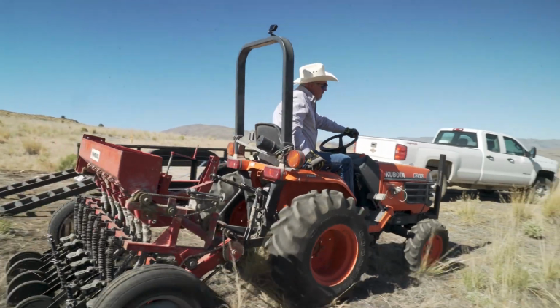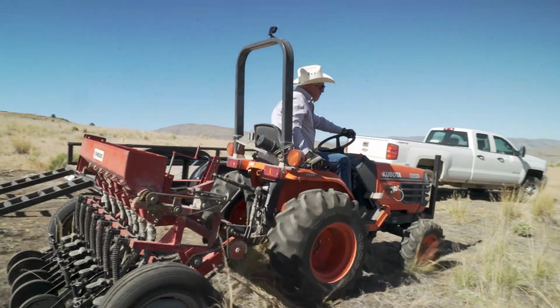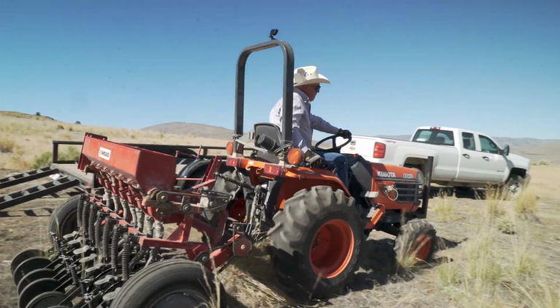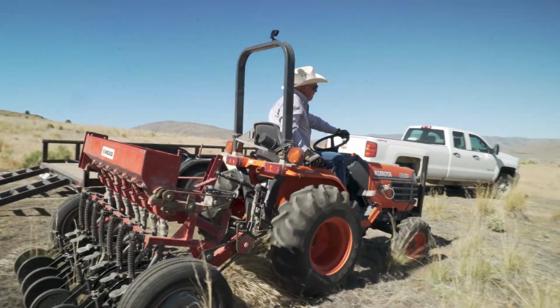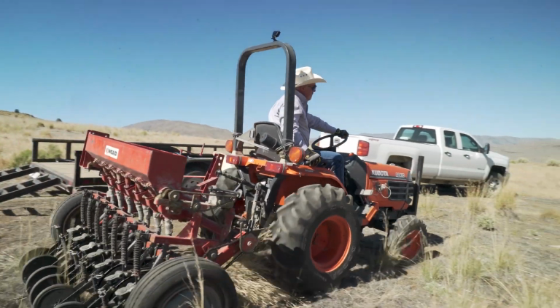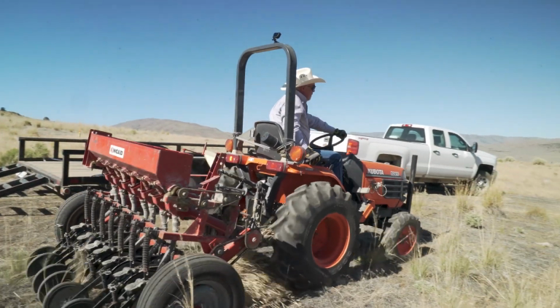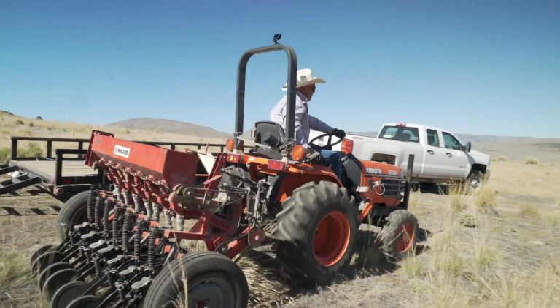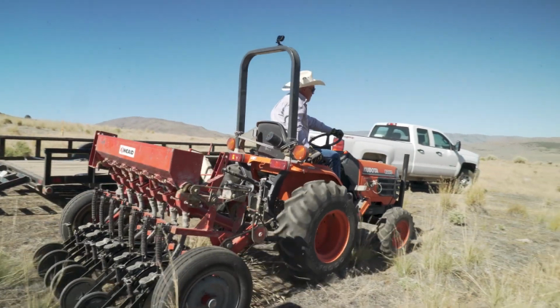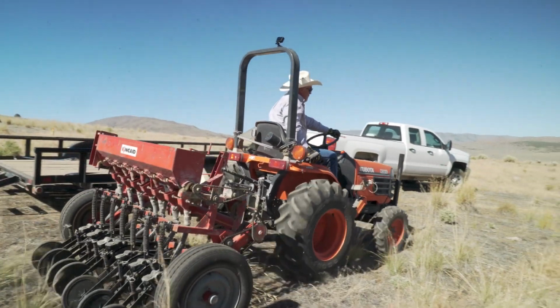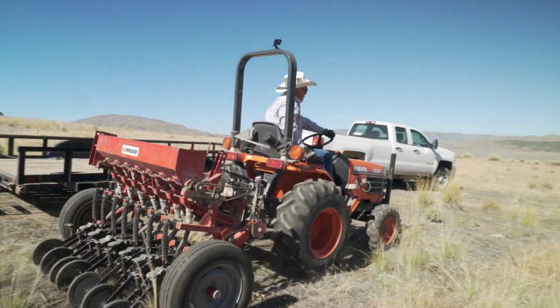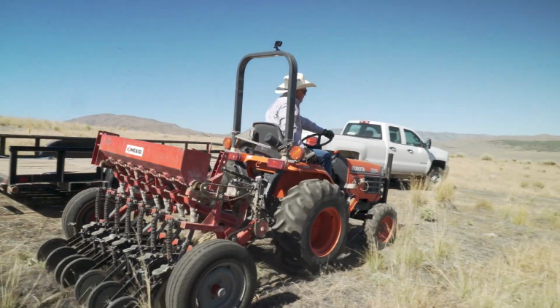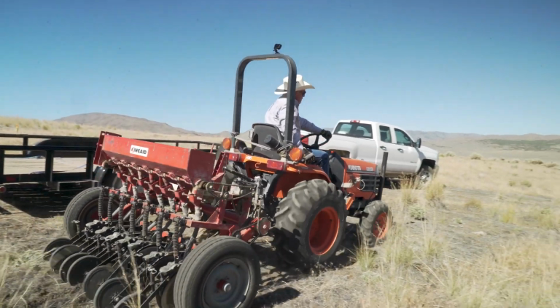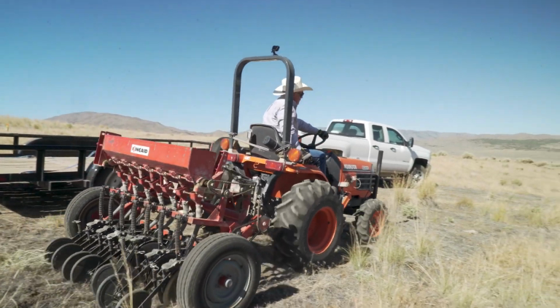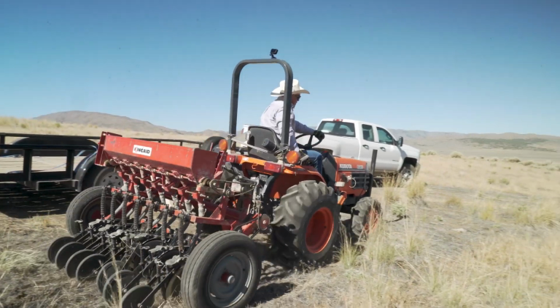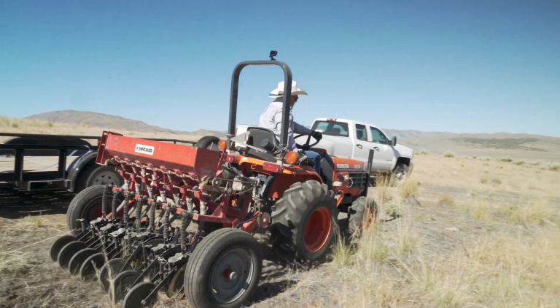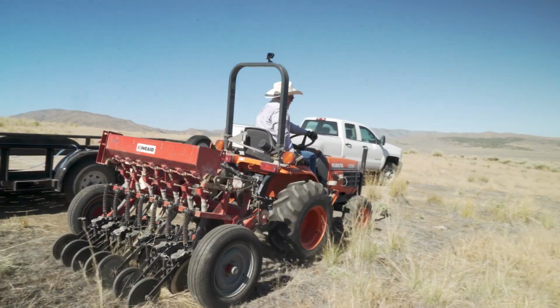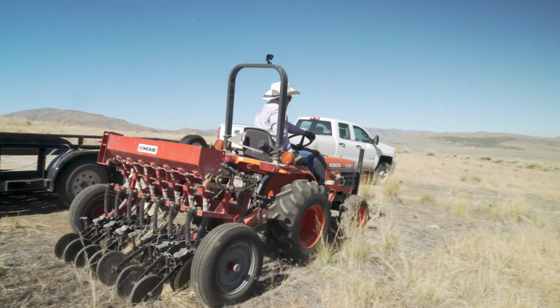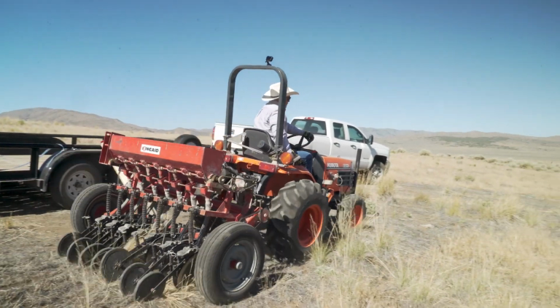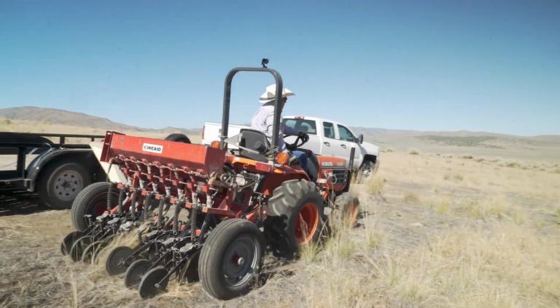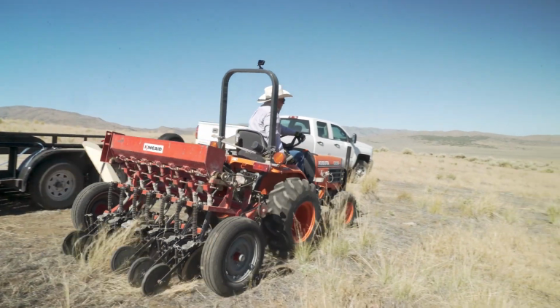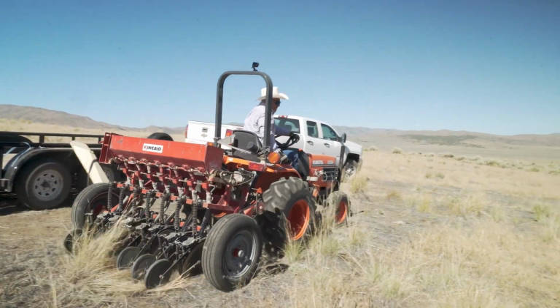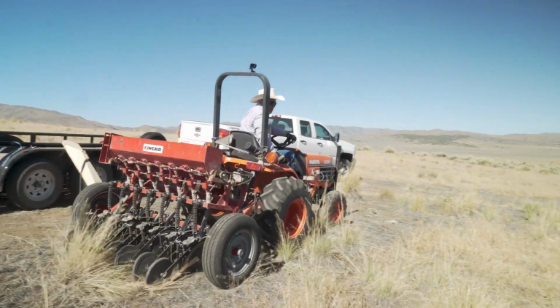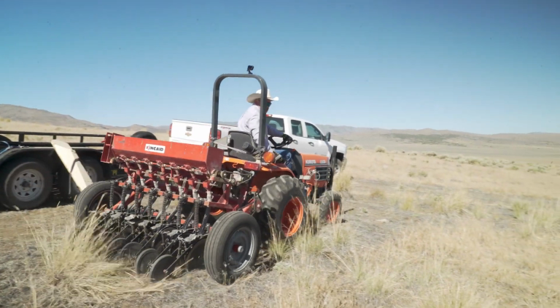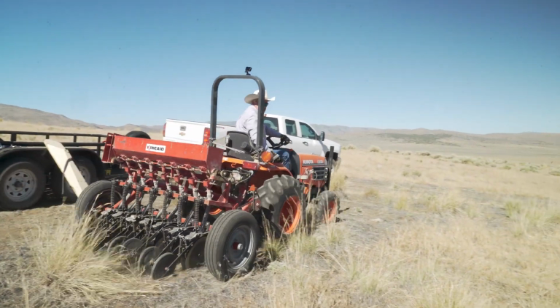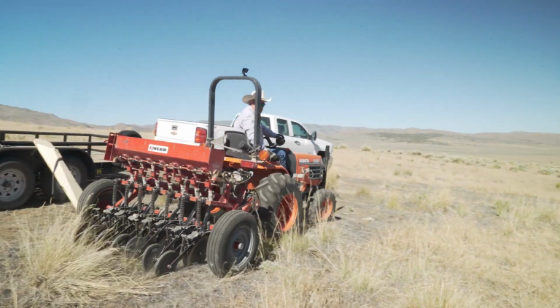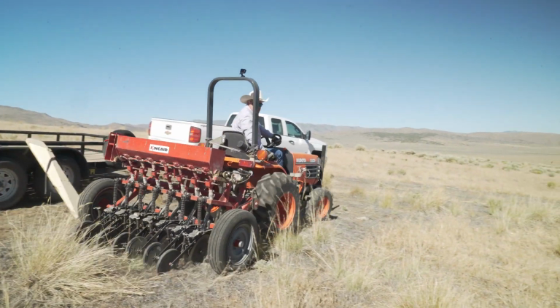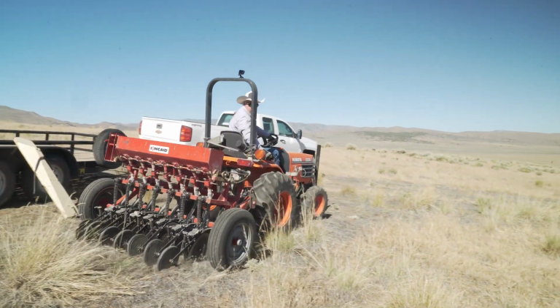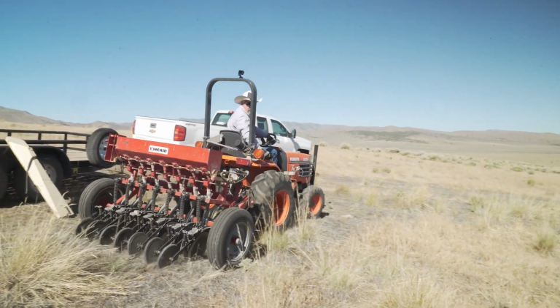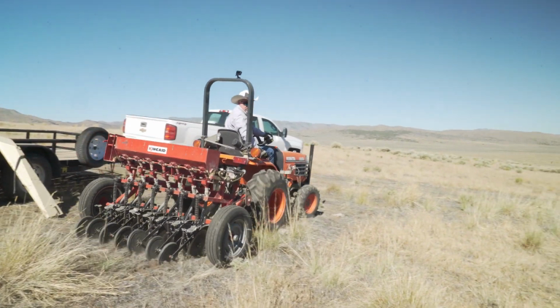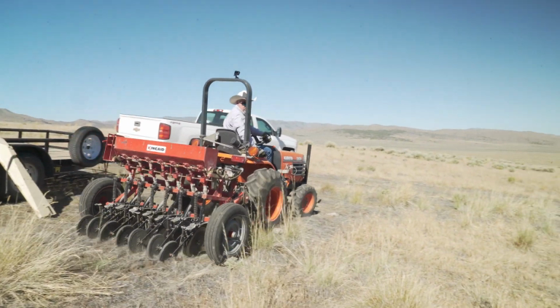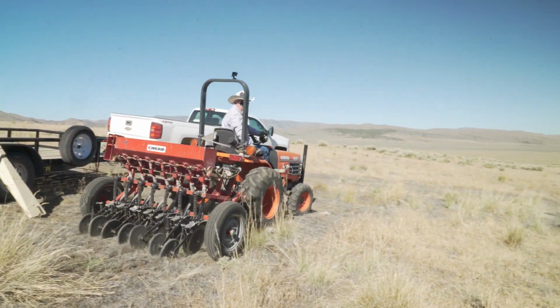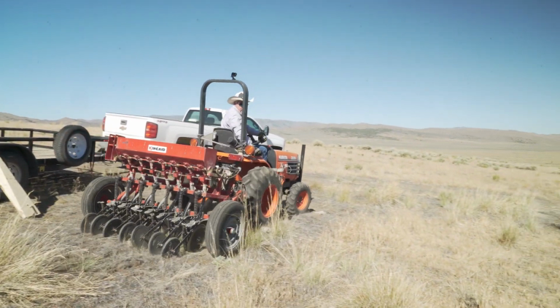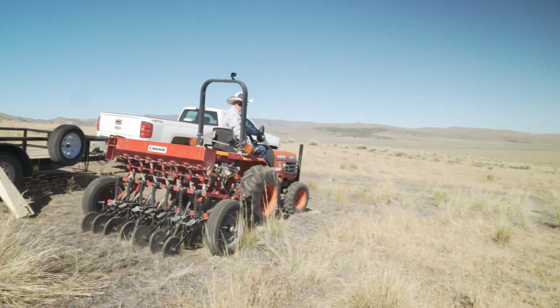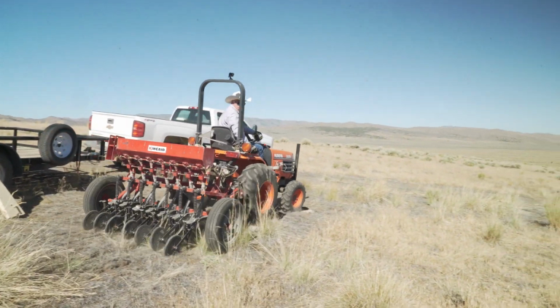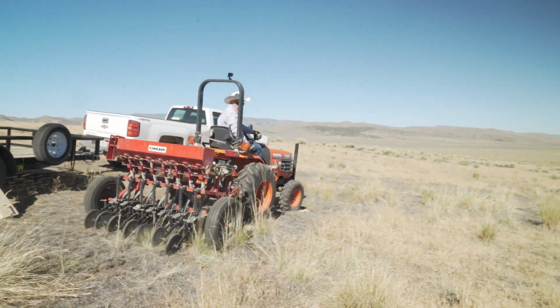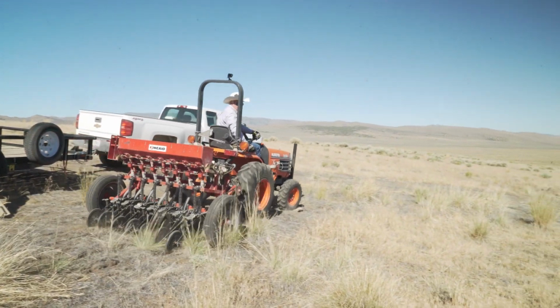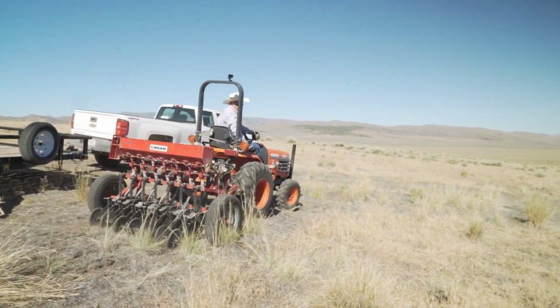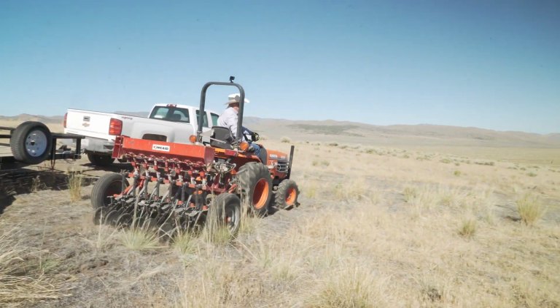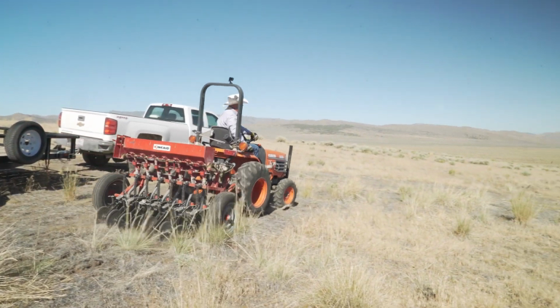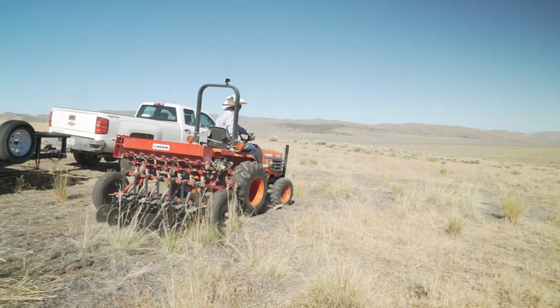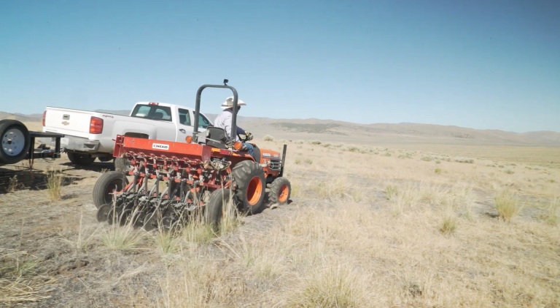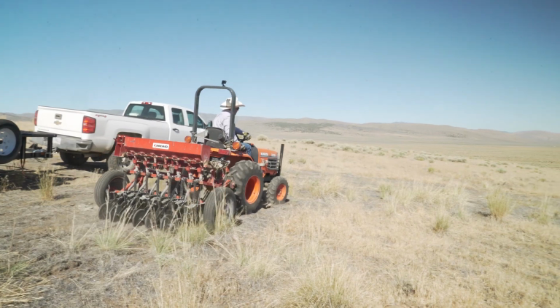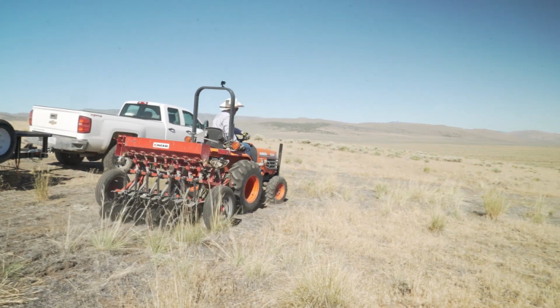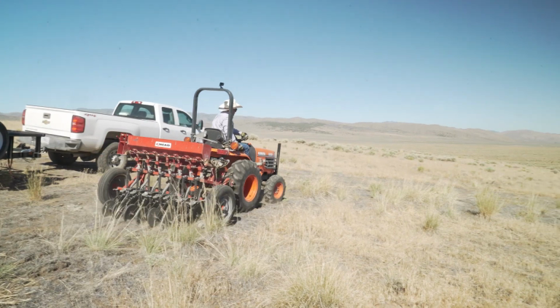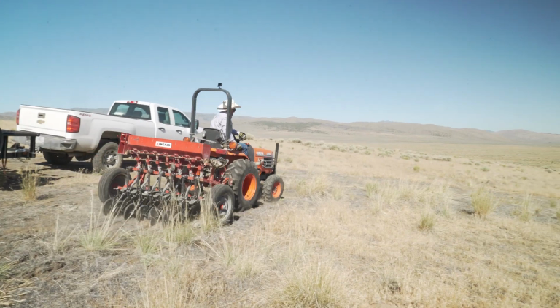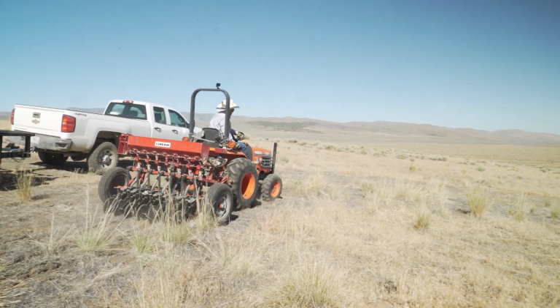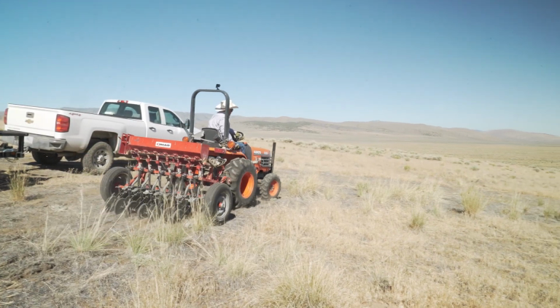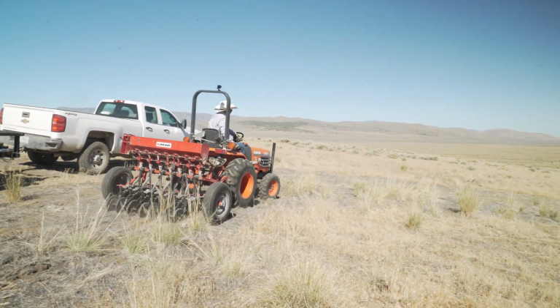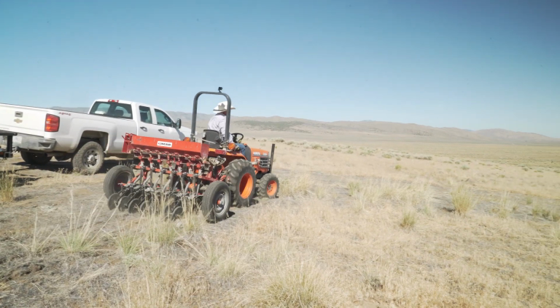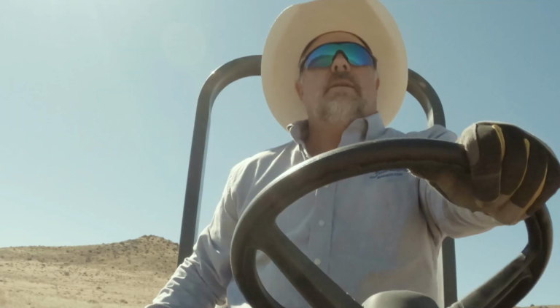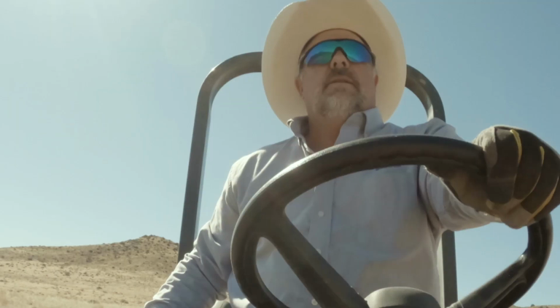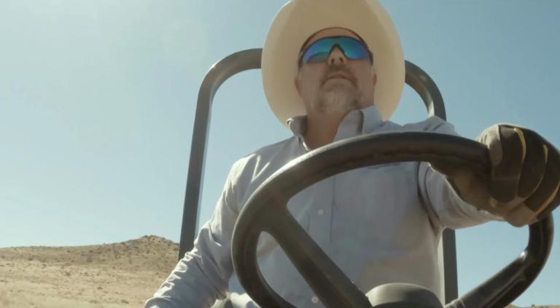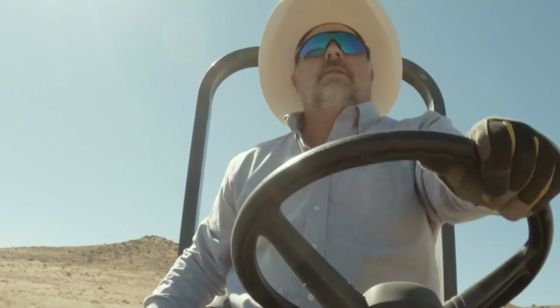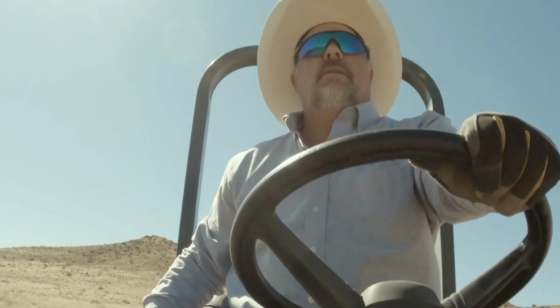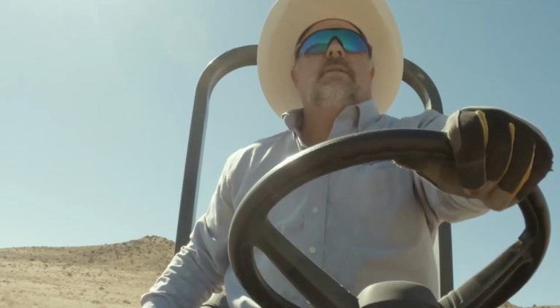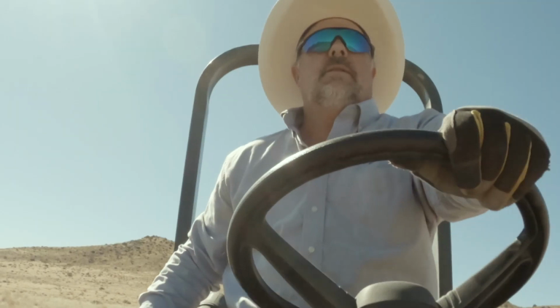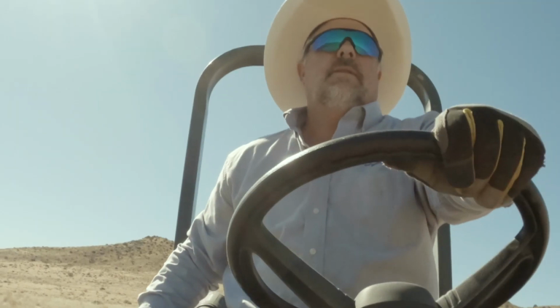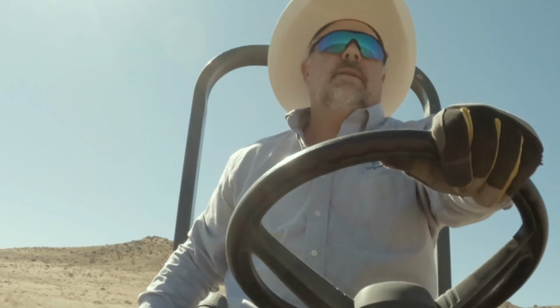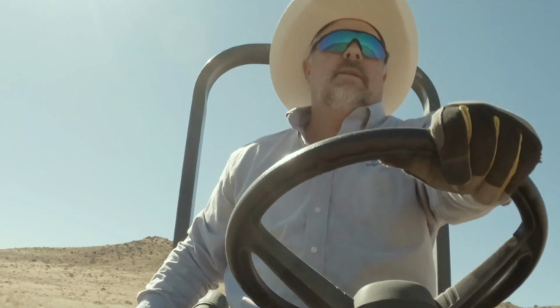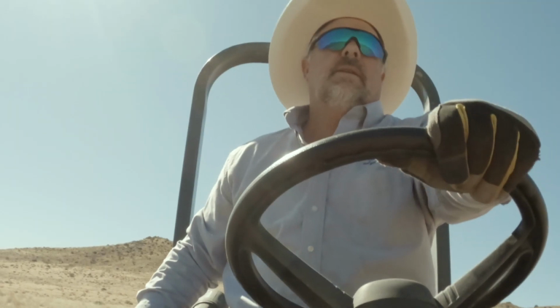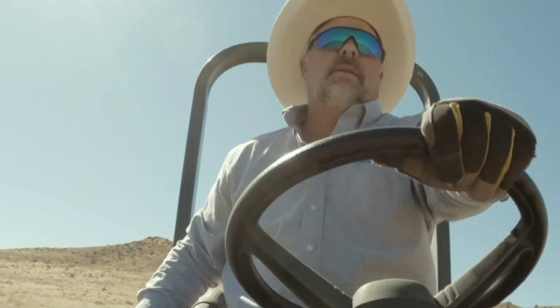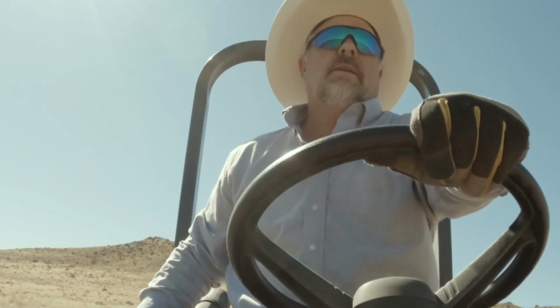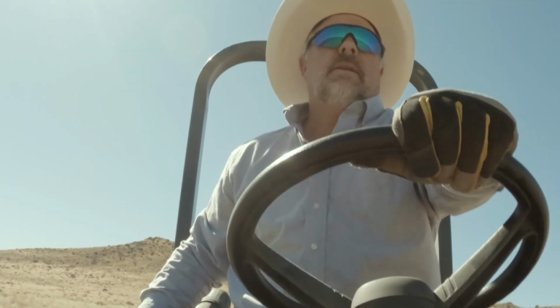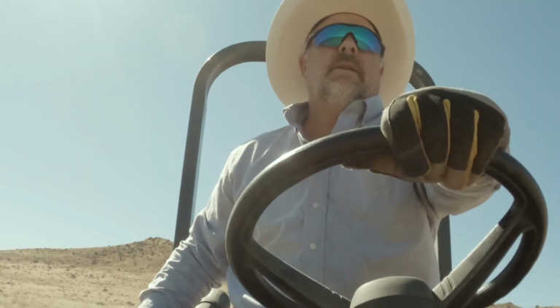I'm a rangeland scientist here in Reno, Nevada, at the Great Basin Rangeland Research Unit. I've been here since 1988.